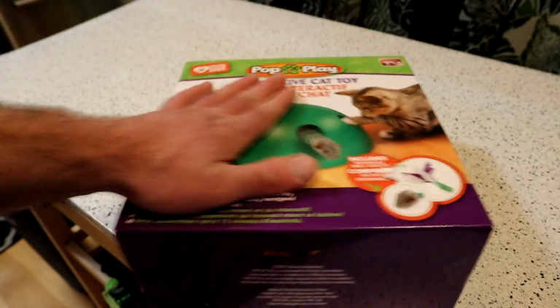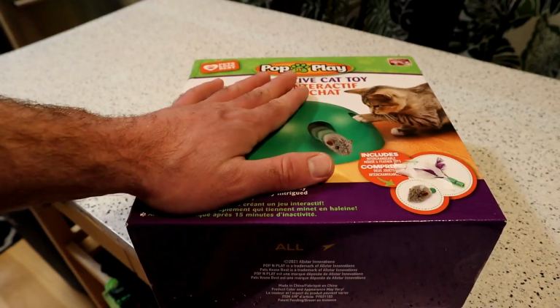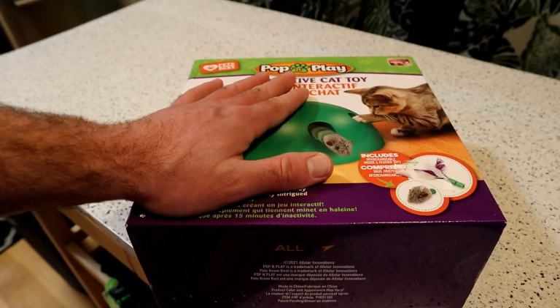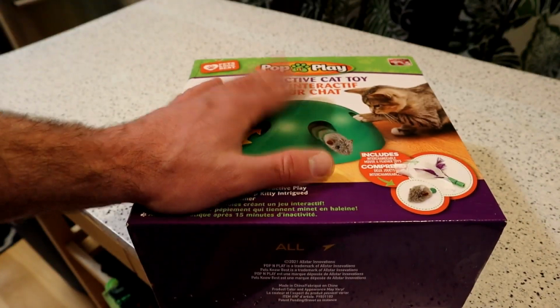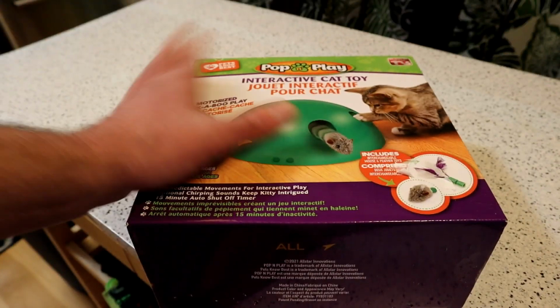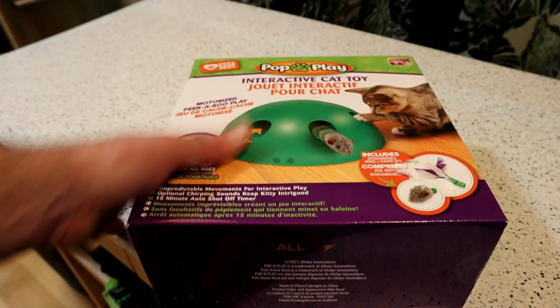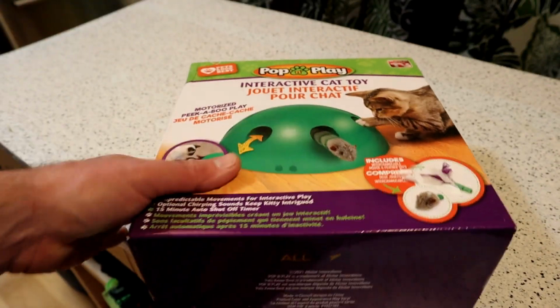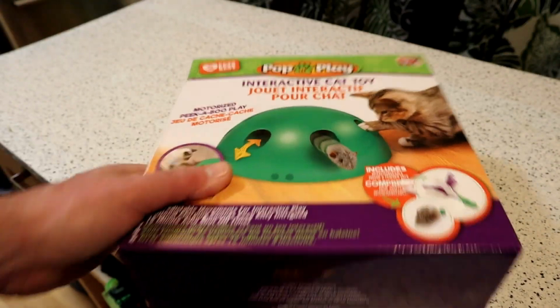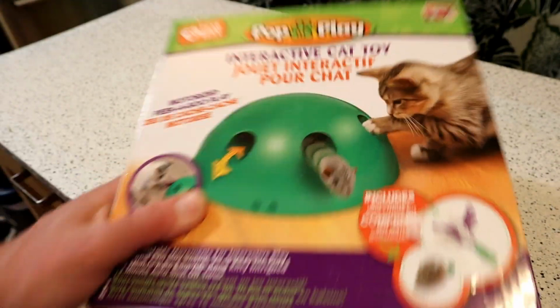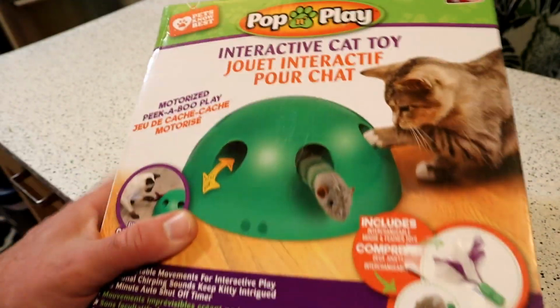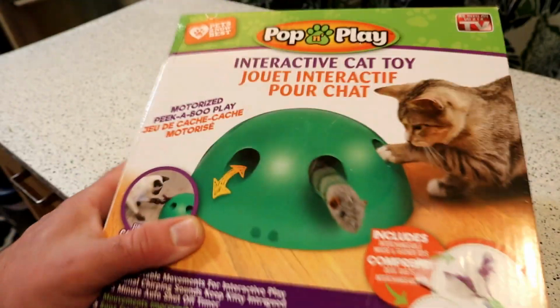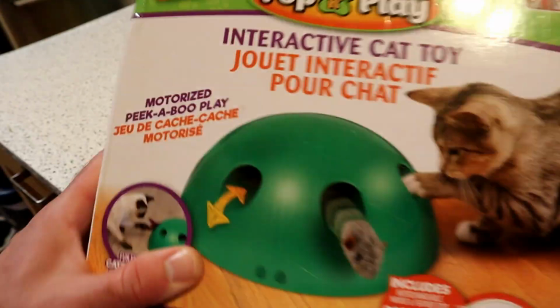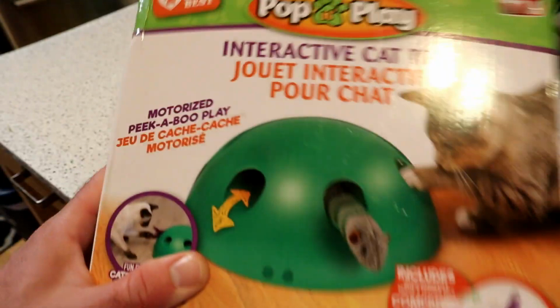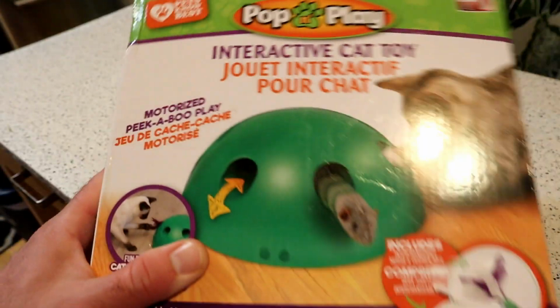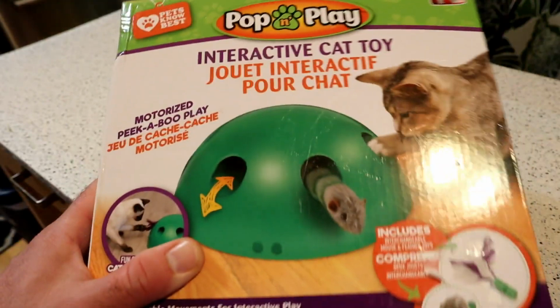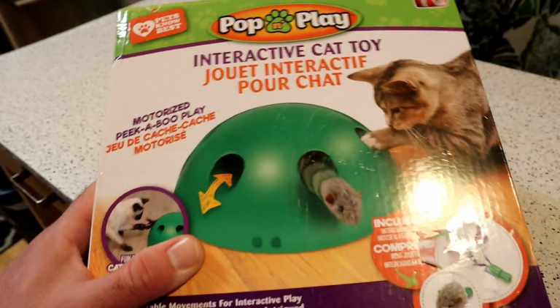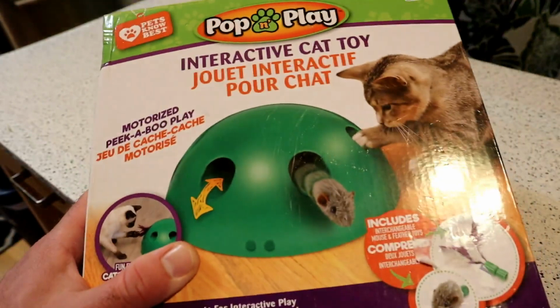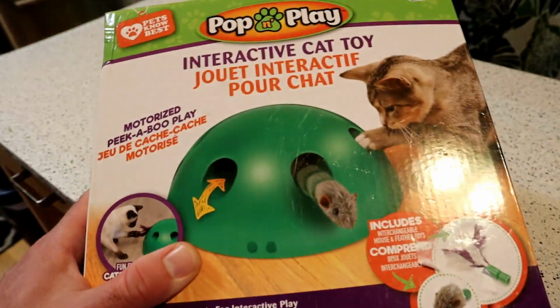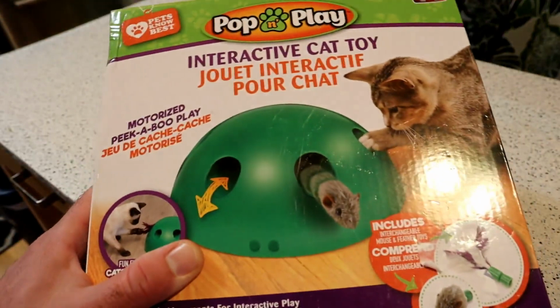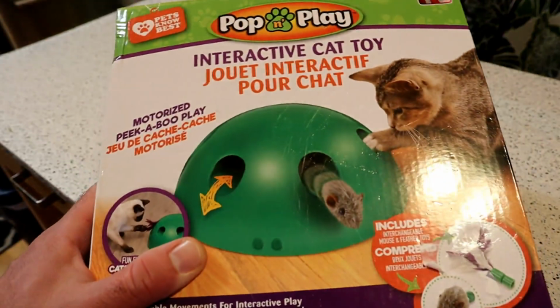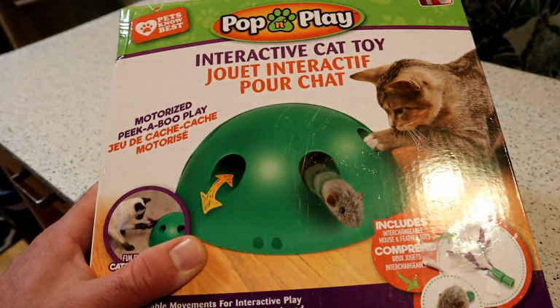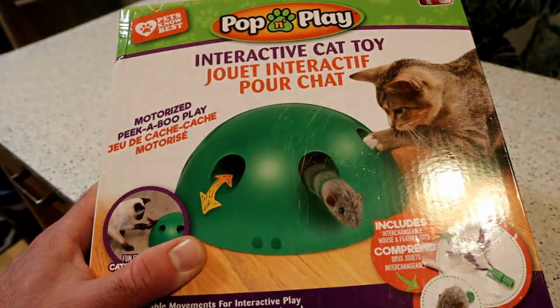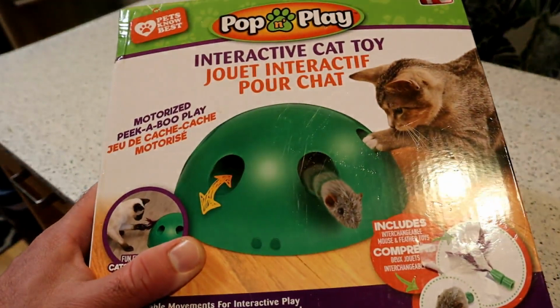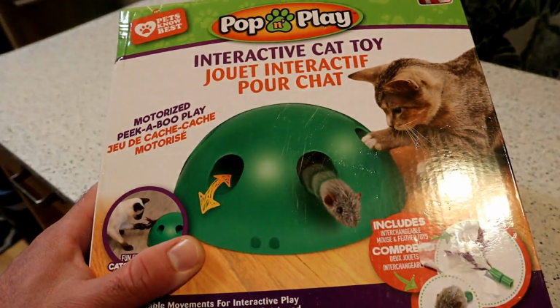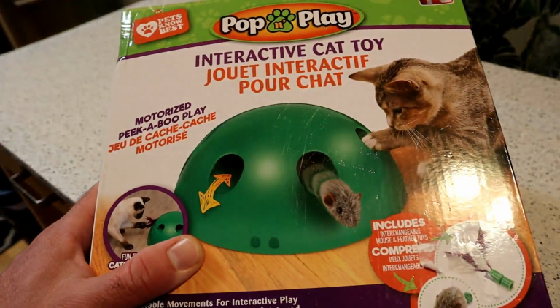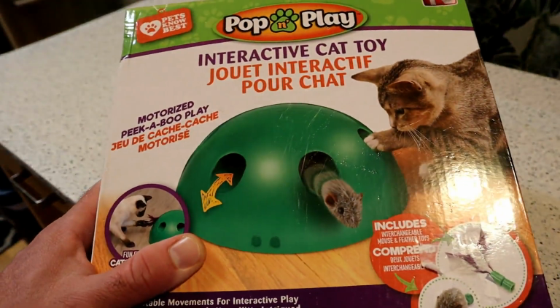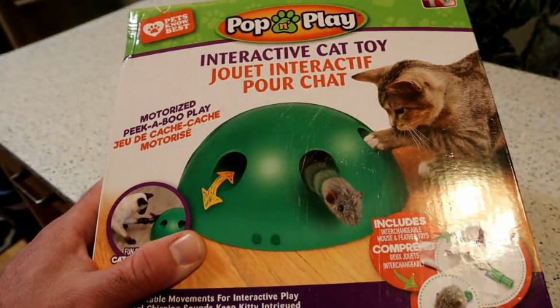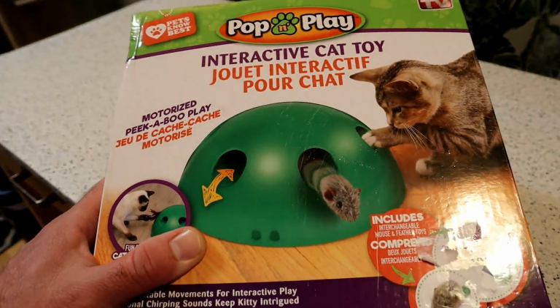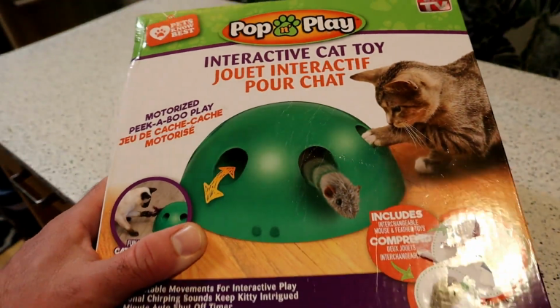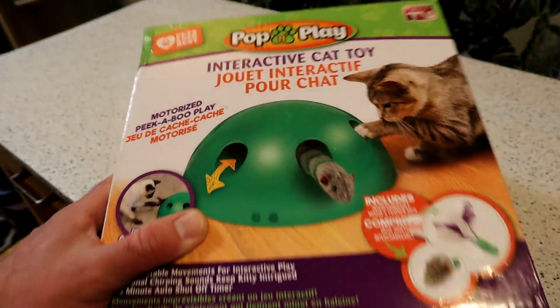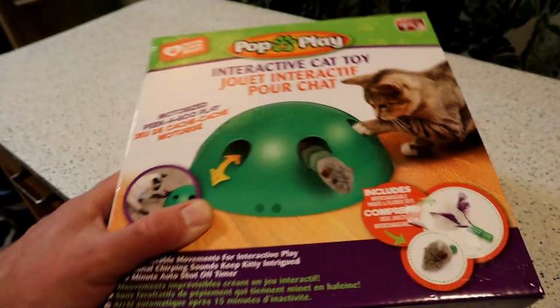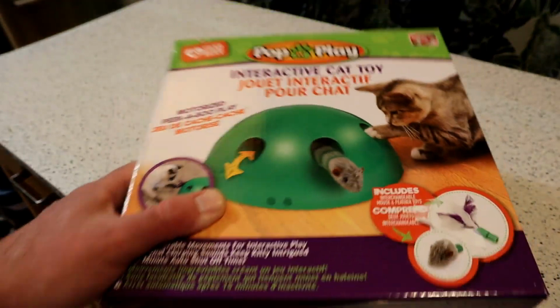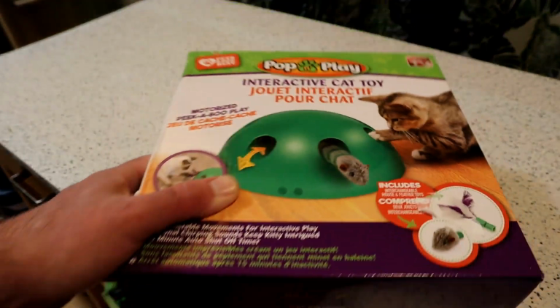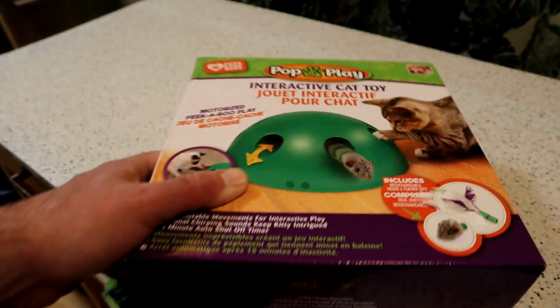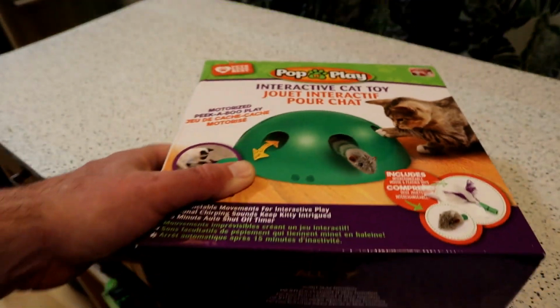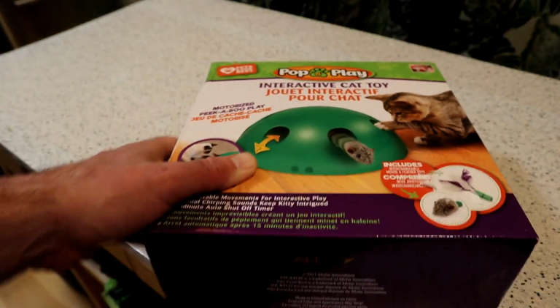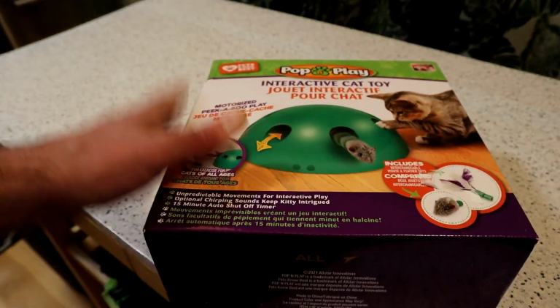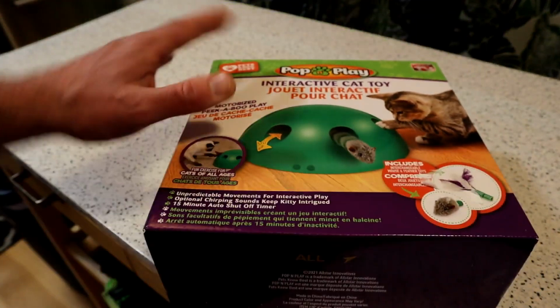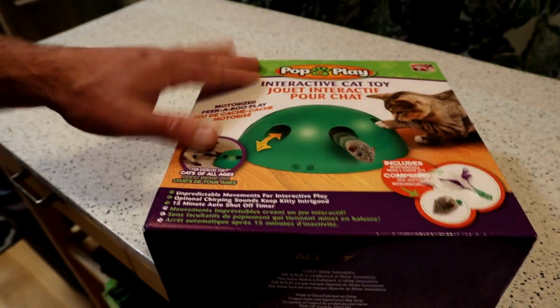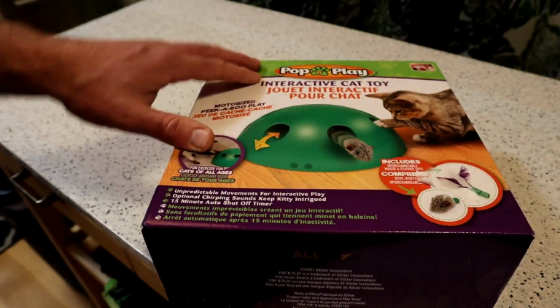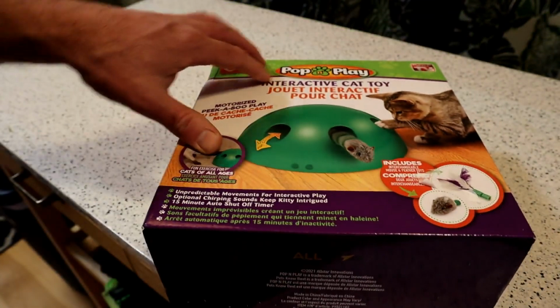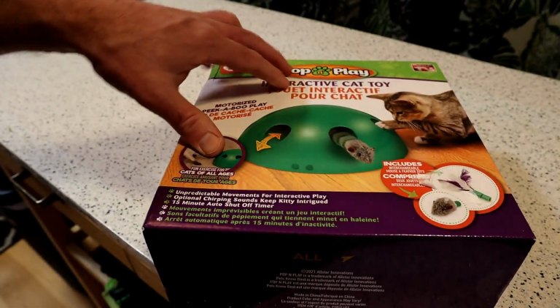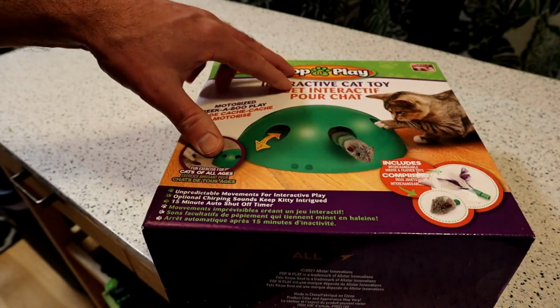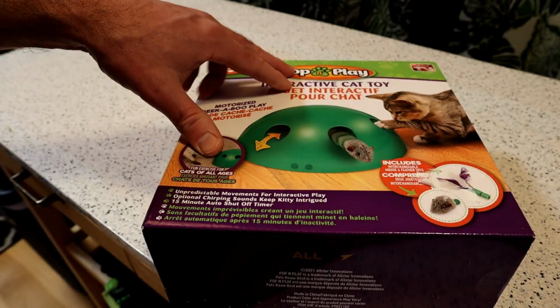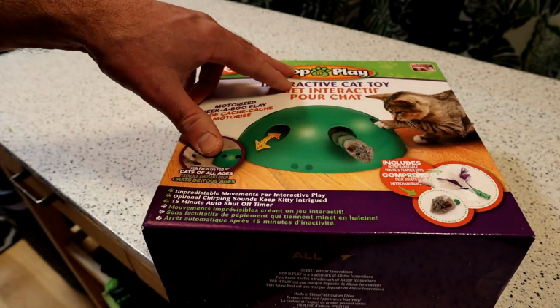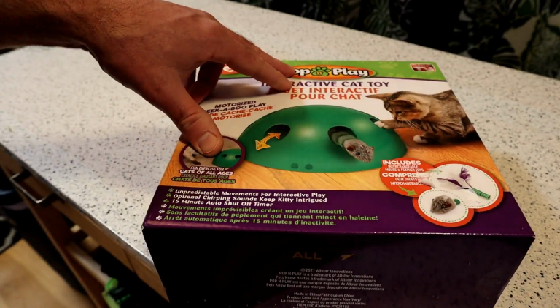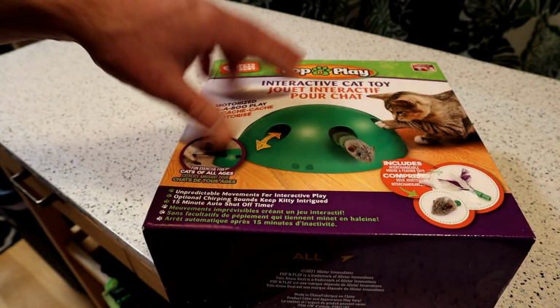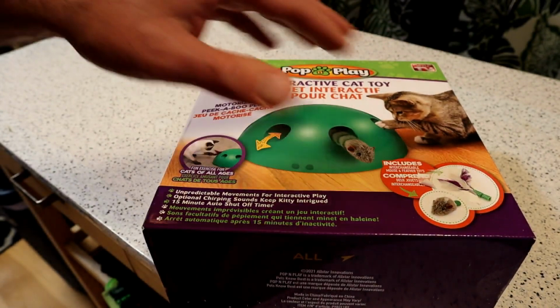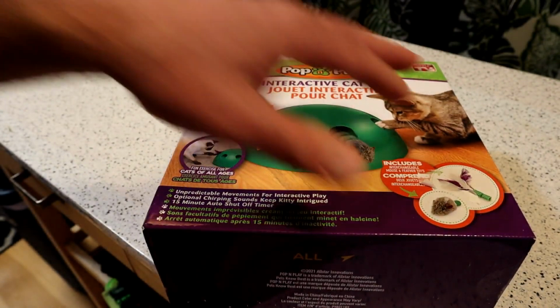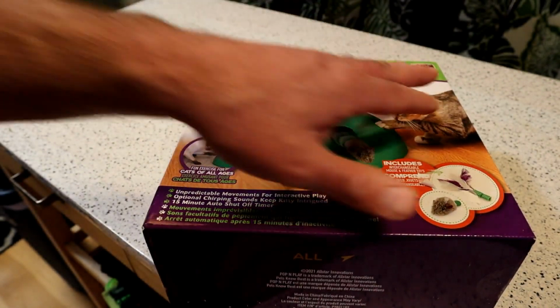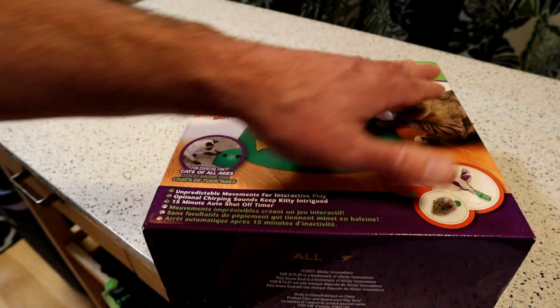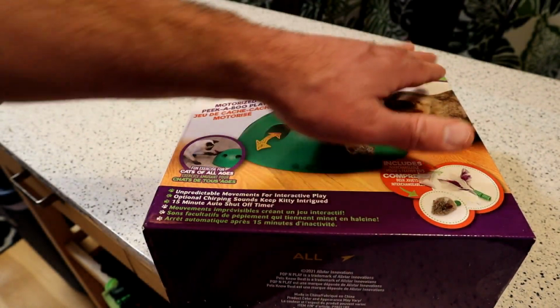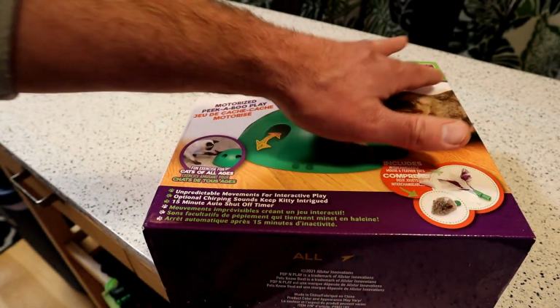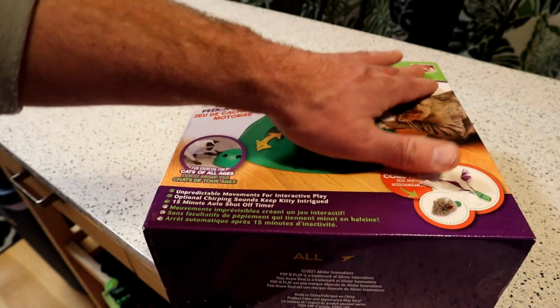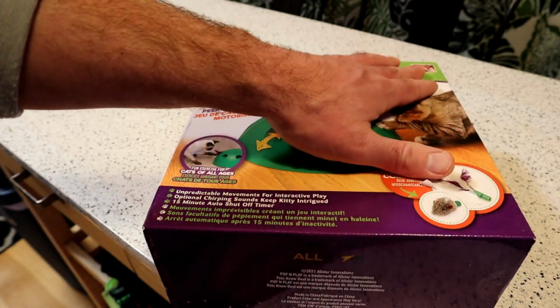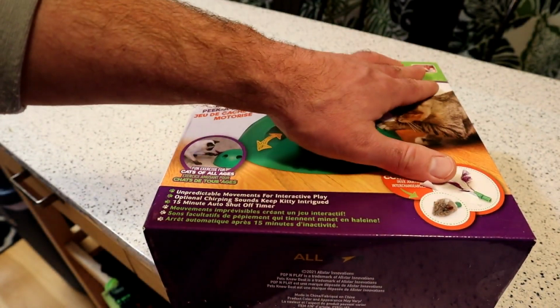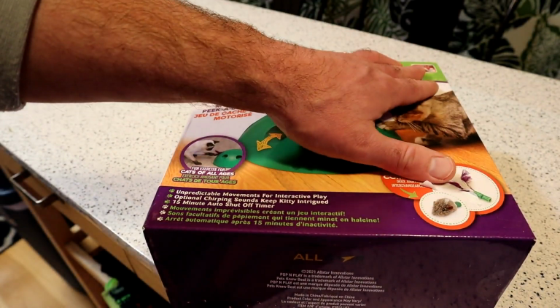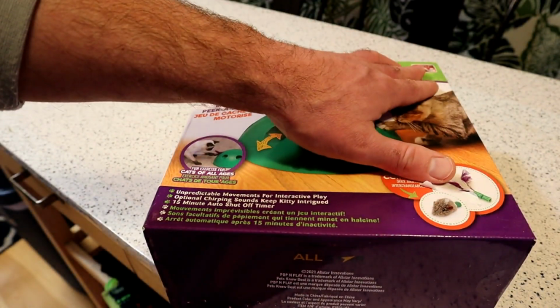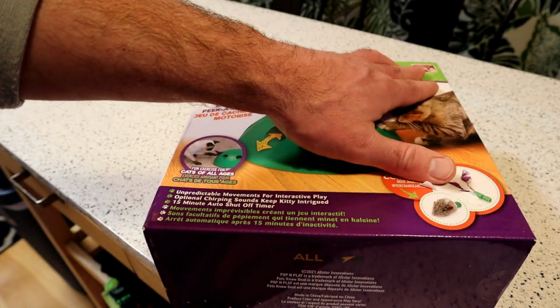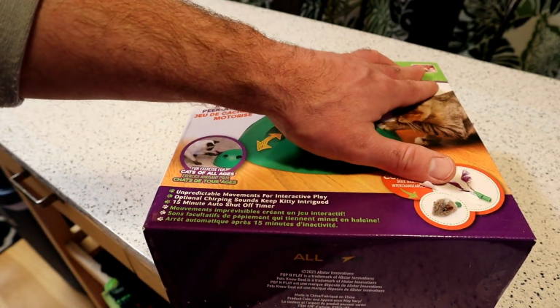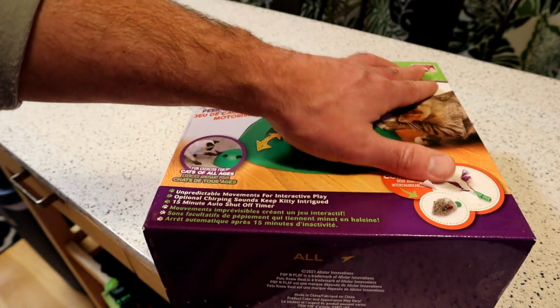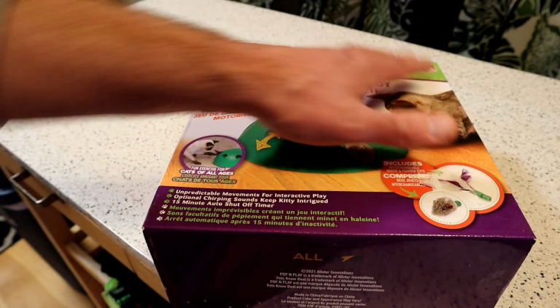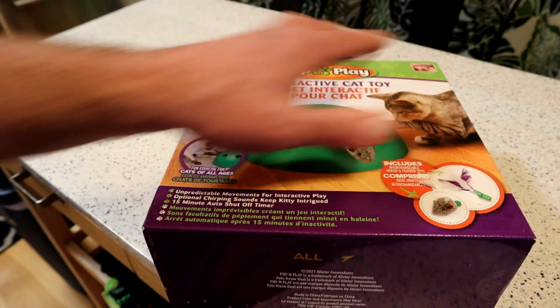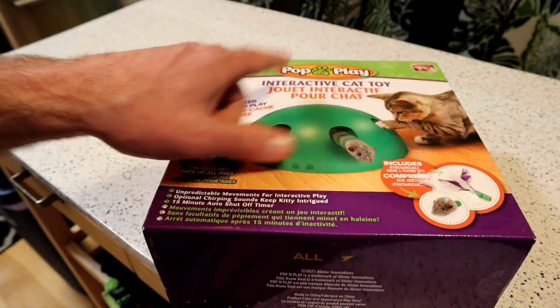Hey, what's going on everyone? Welcome to Nine Mall's As Seen On TV Gadget and Food Review. Today I'm going to review the Pets Knows Best As Seen On TV product right here.